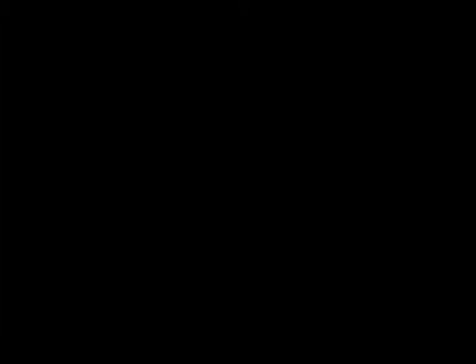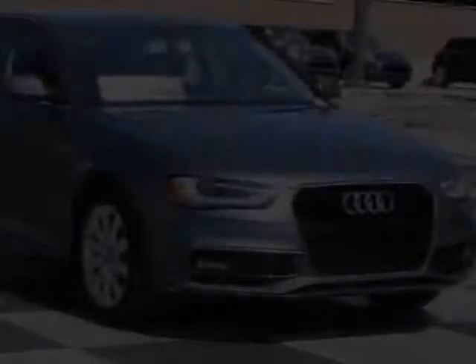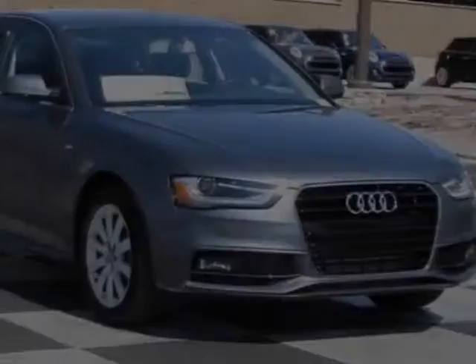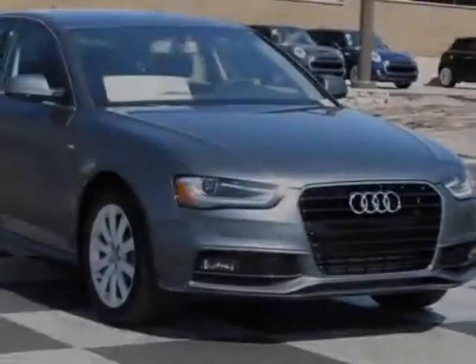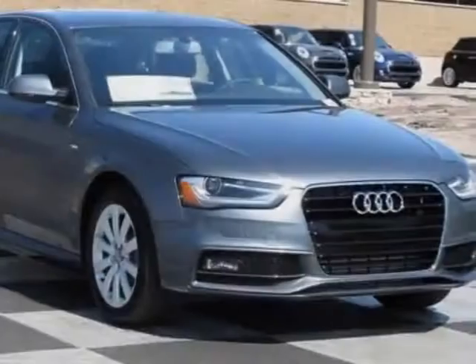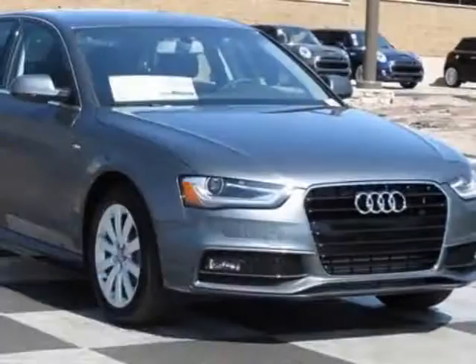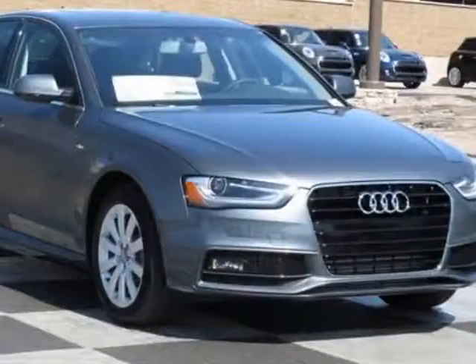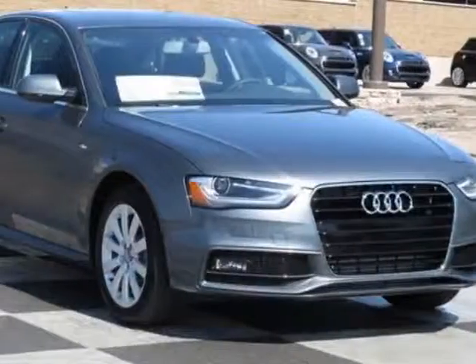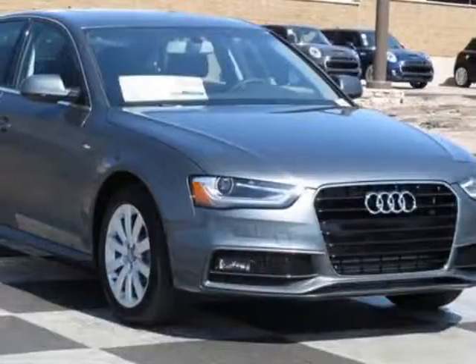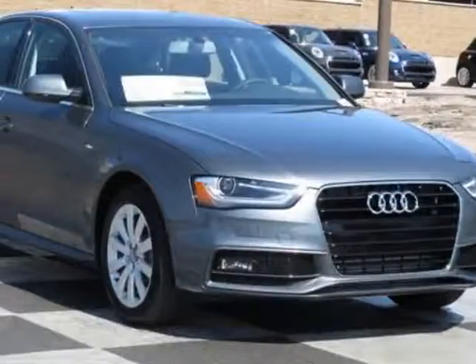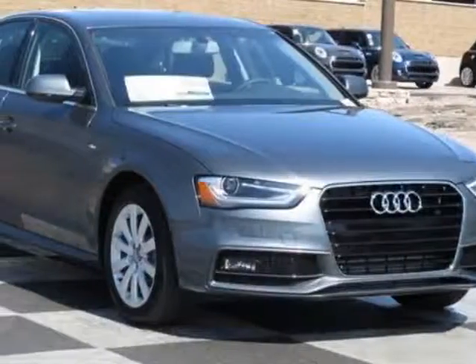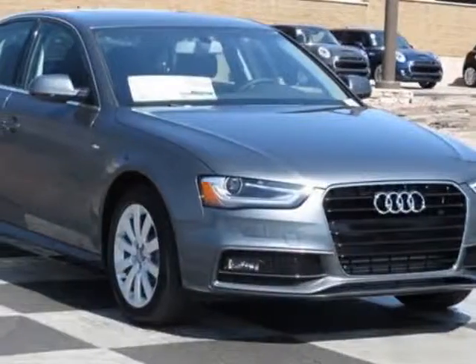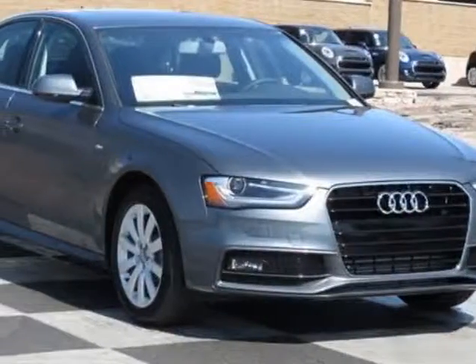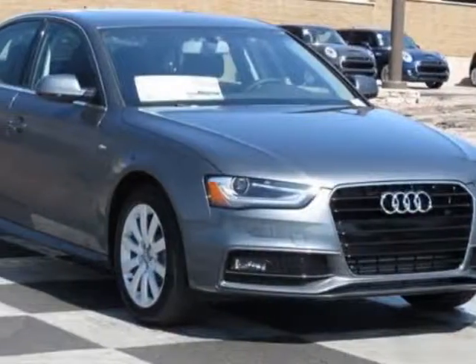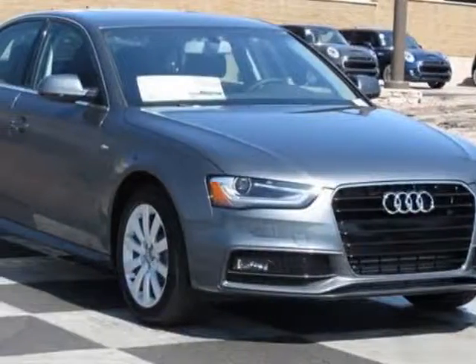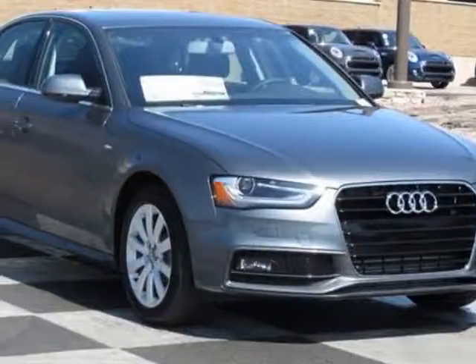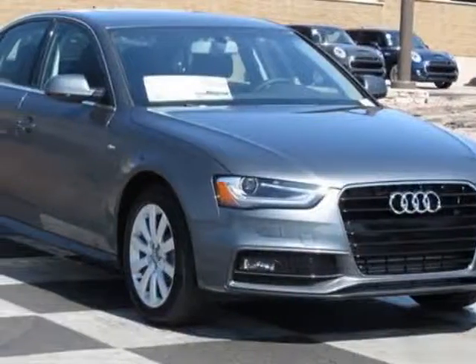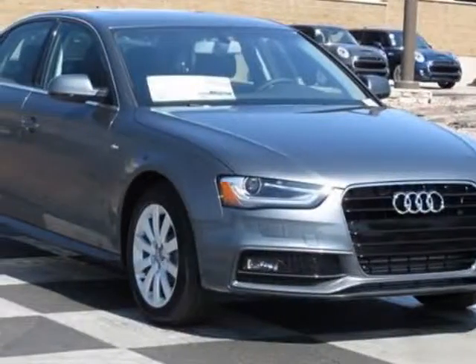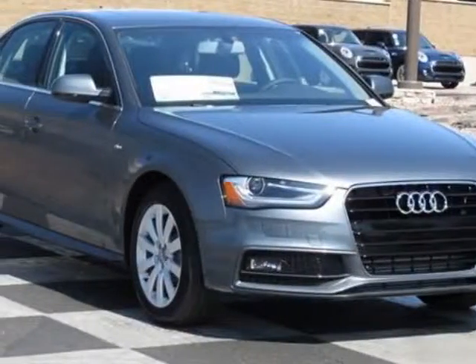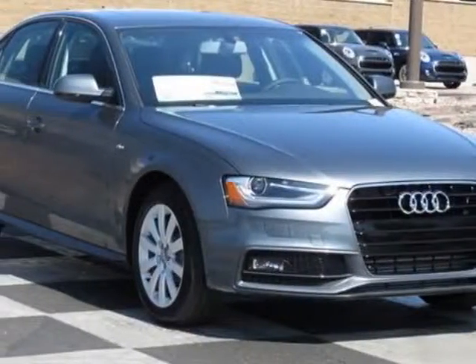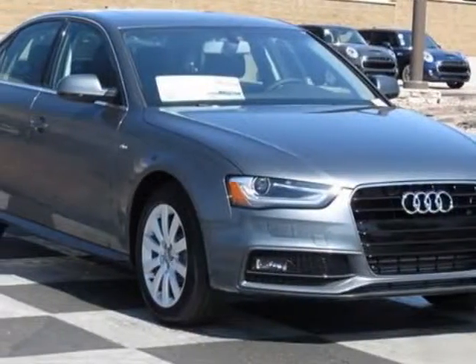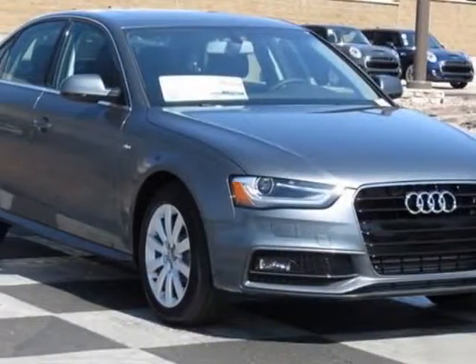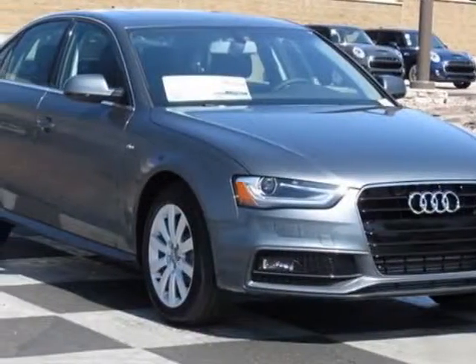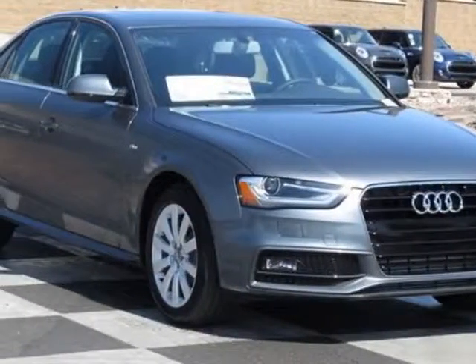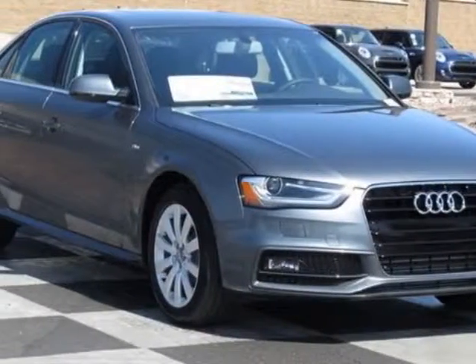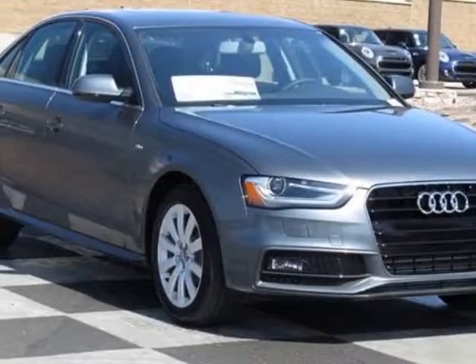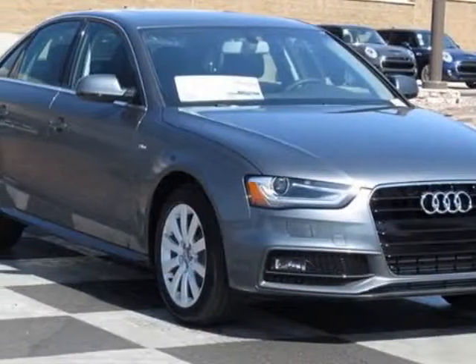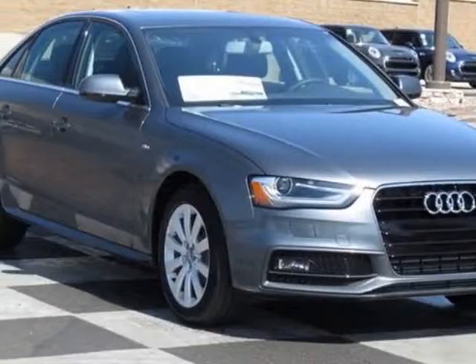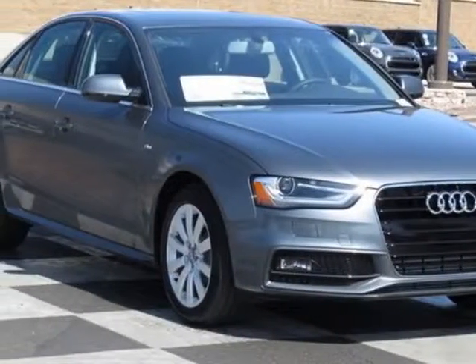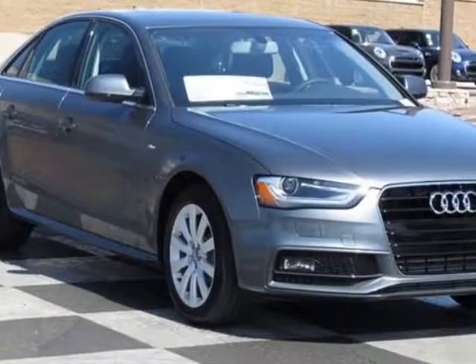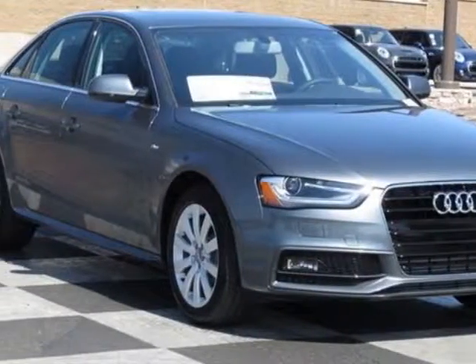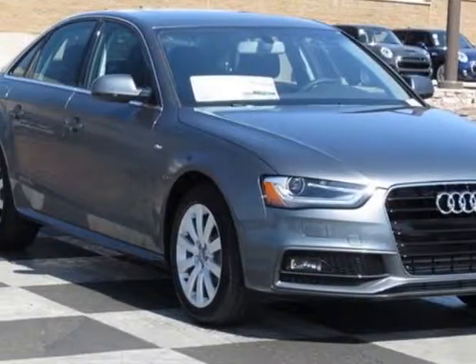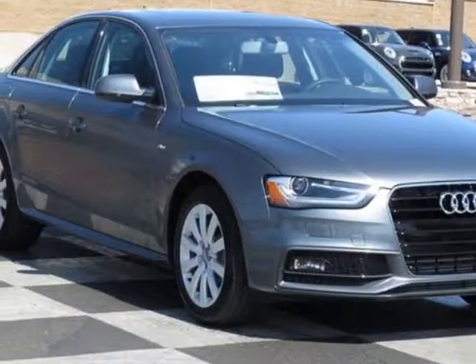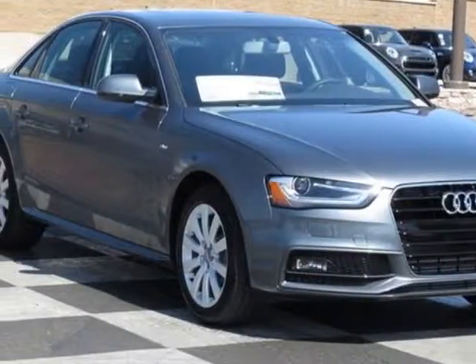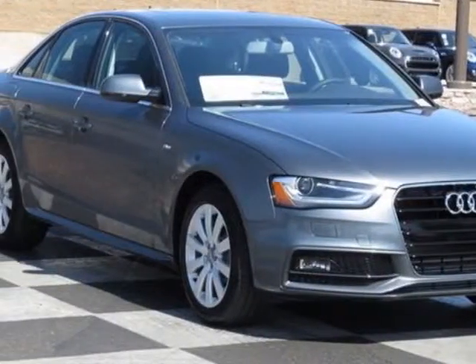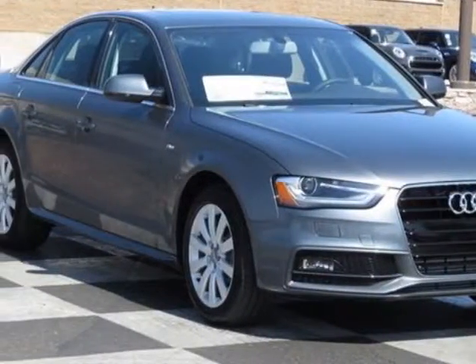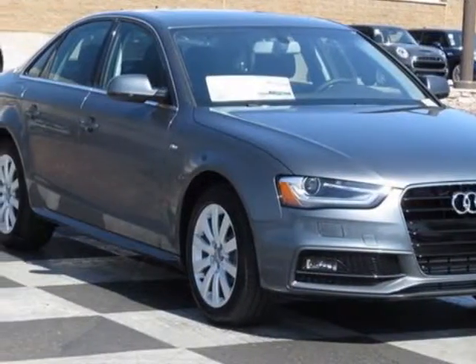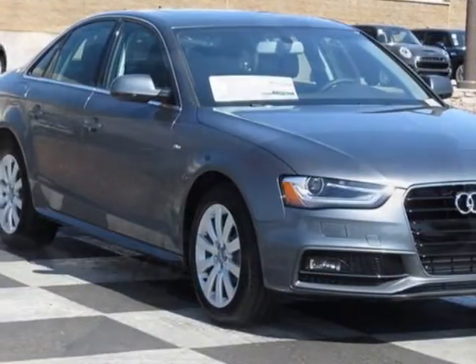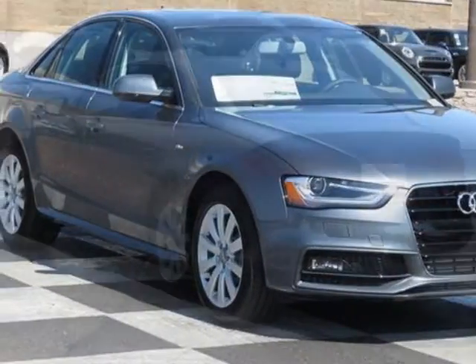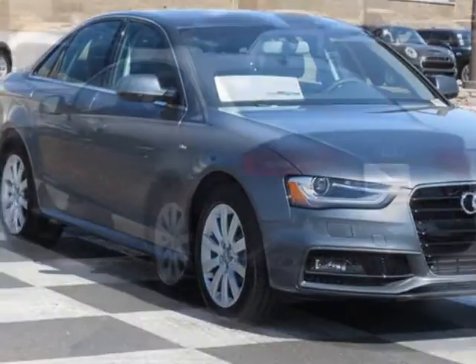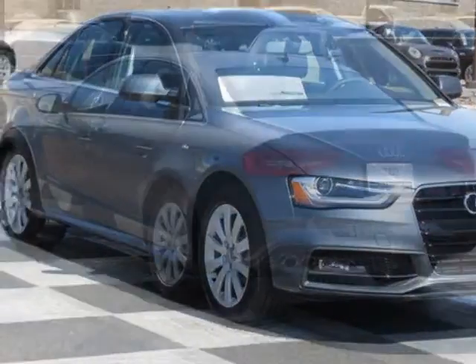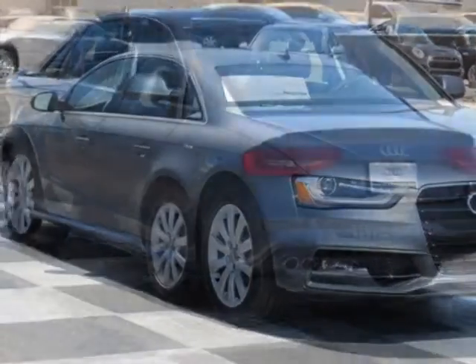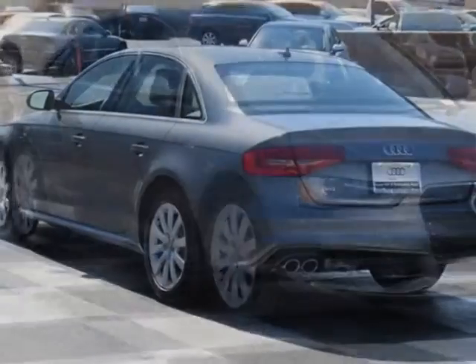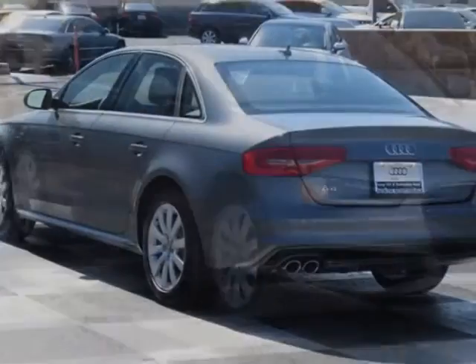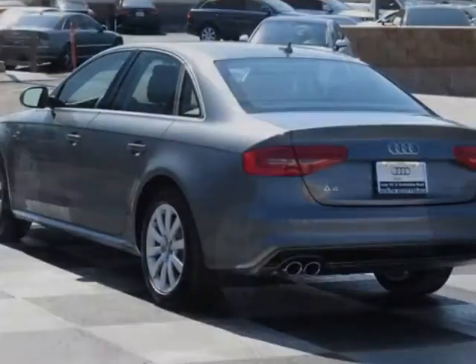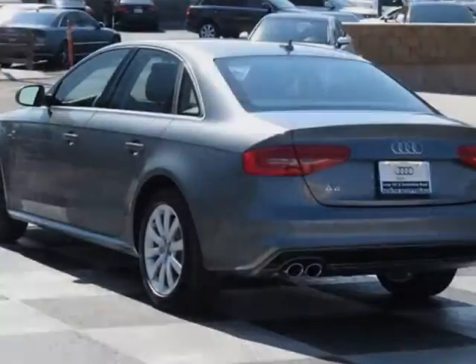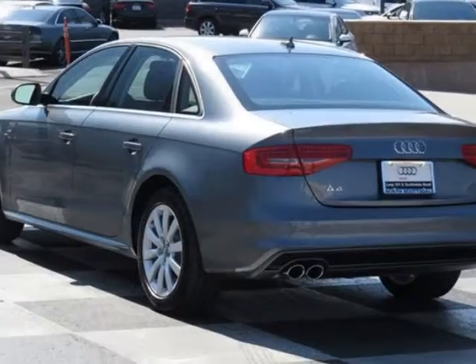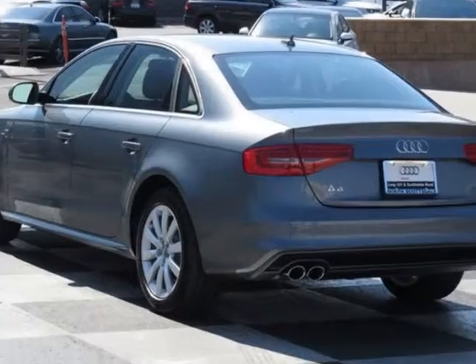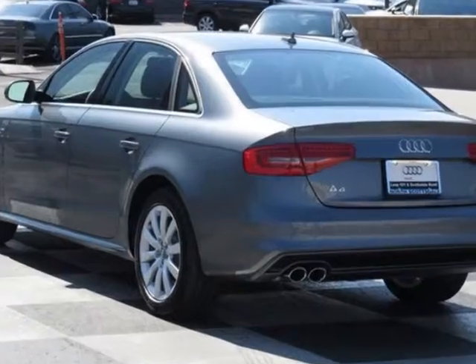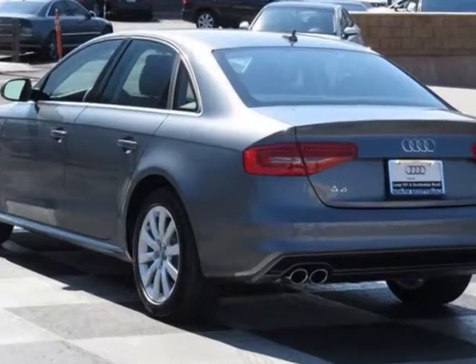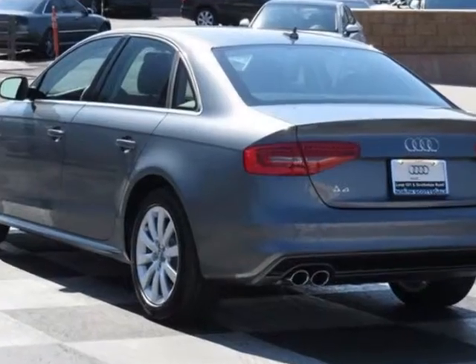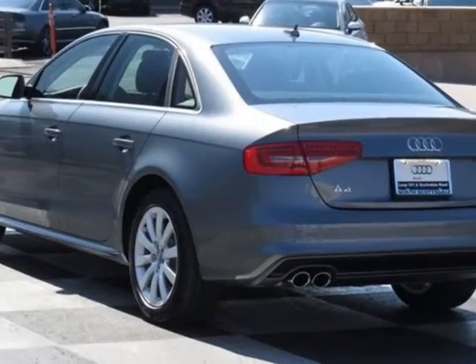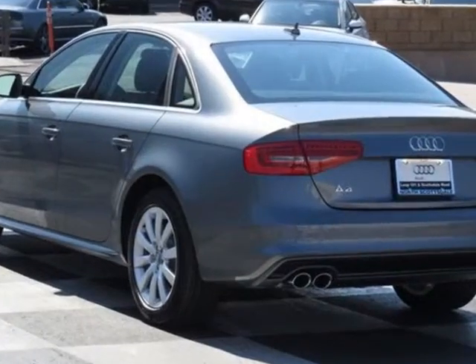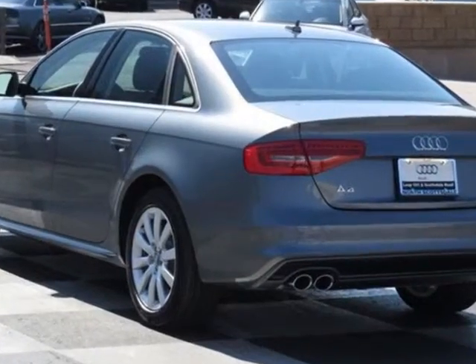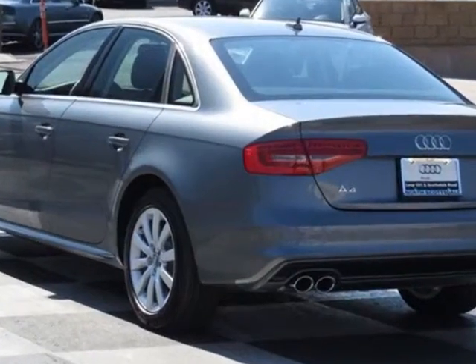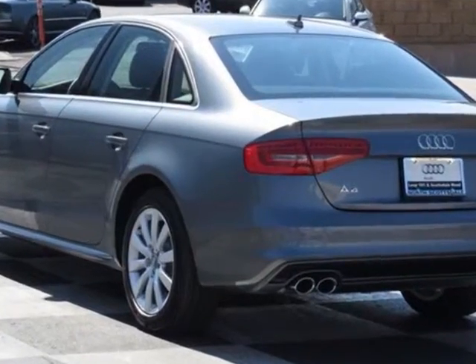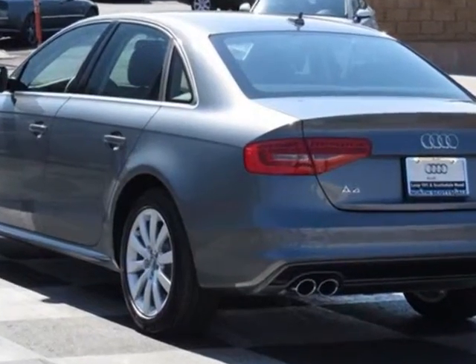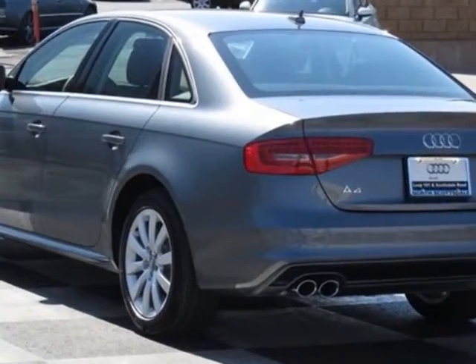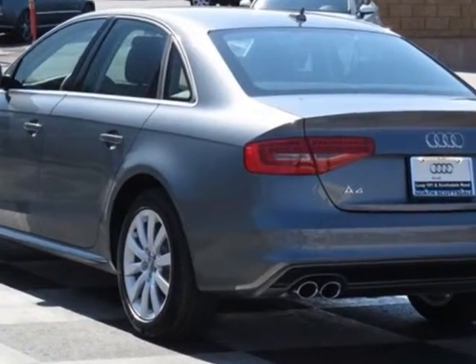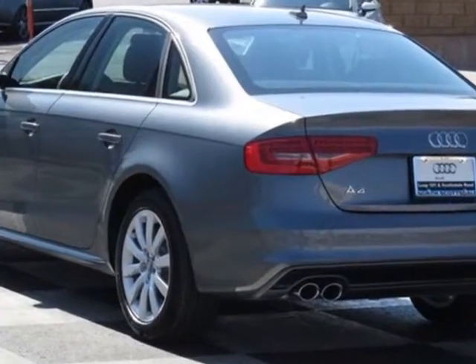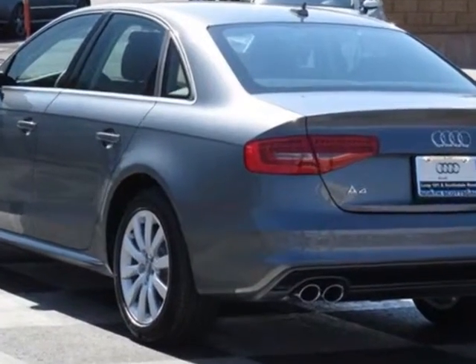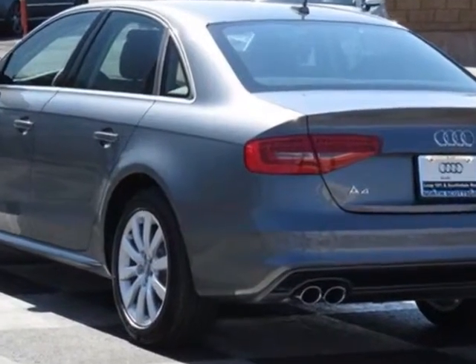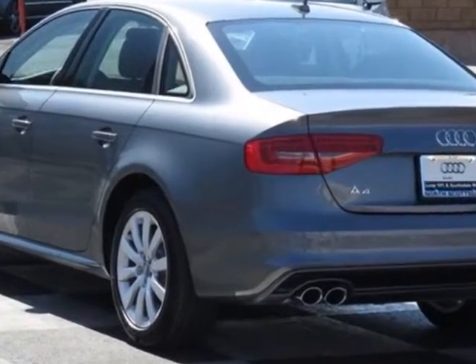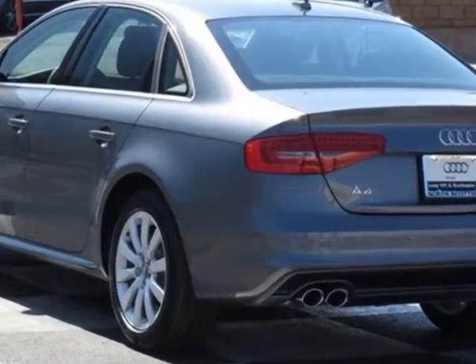Check out this new 2015 Audi A4. For your protection, this vehicle has a full factory warranty.